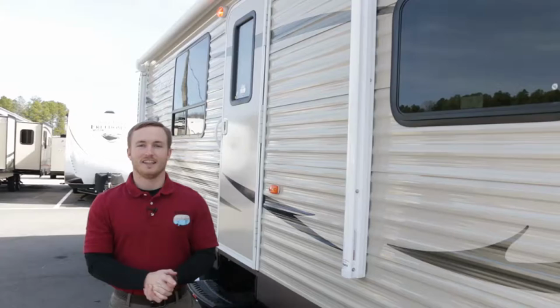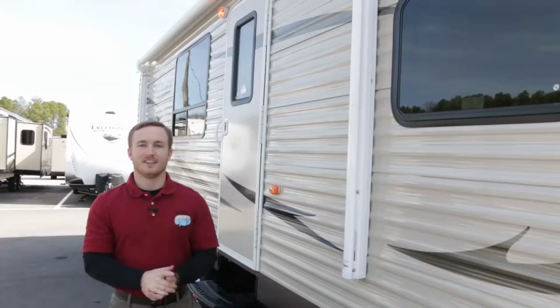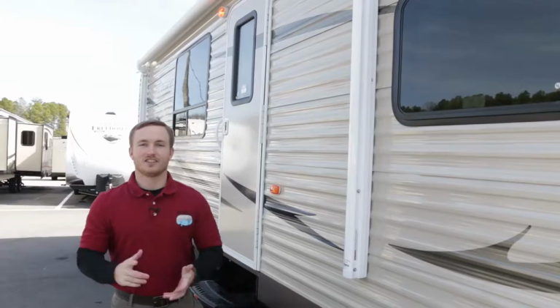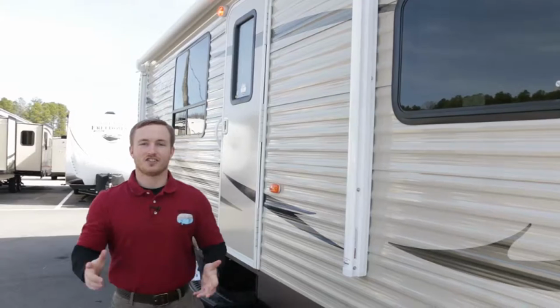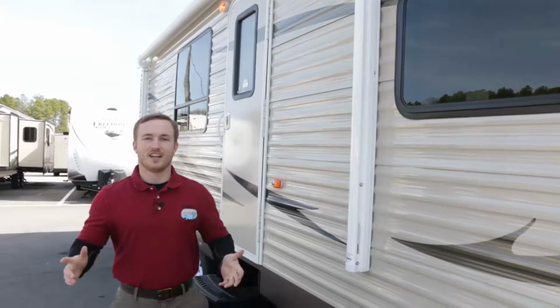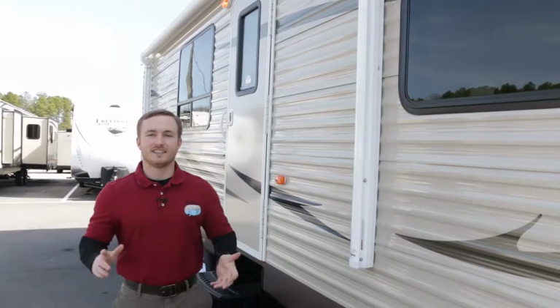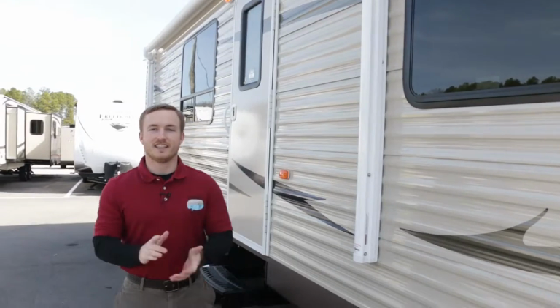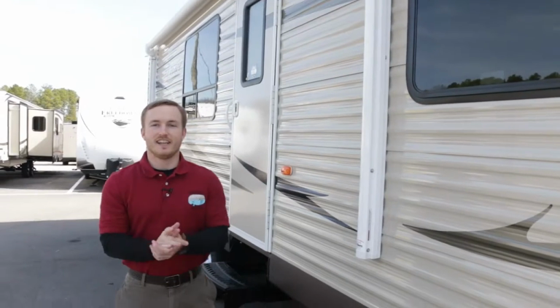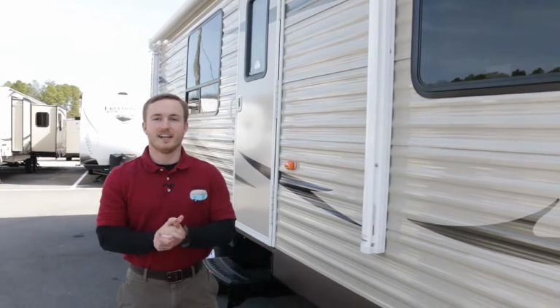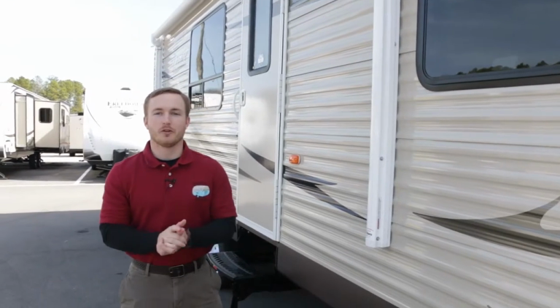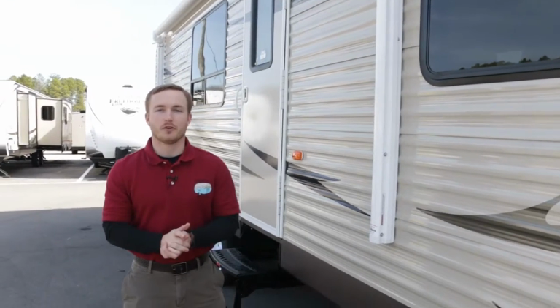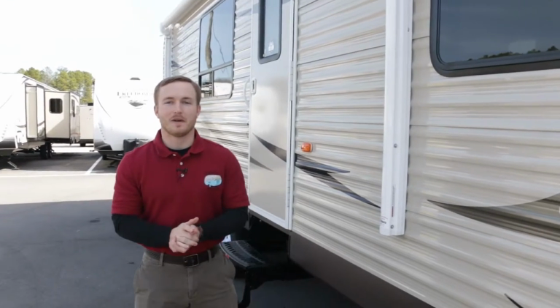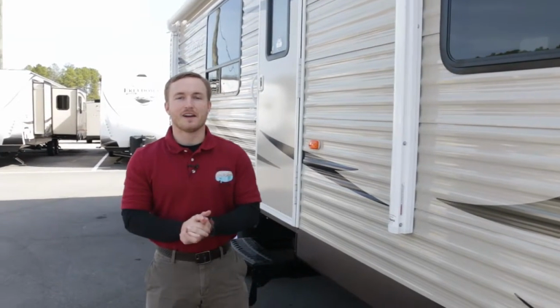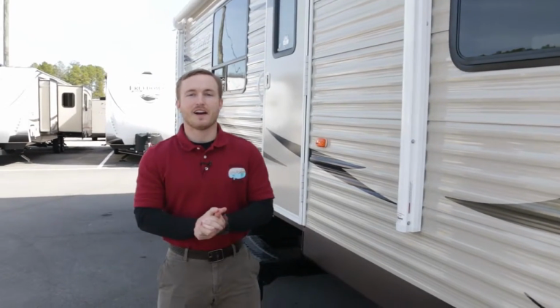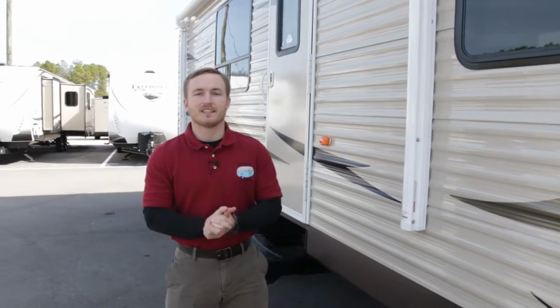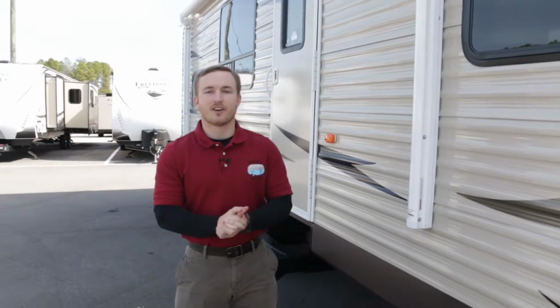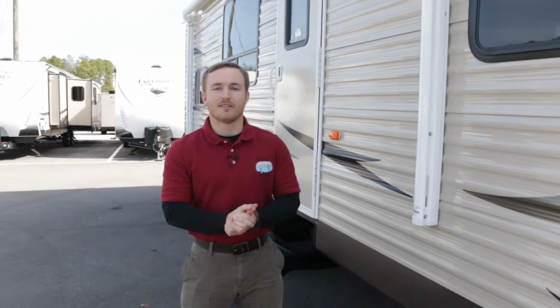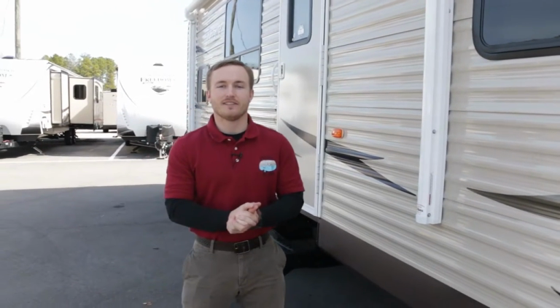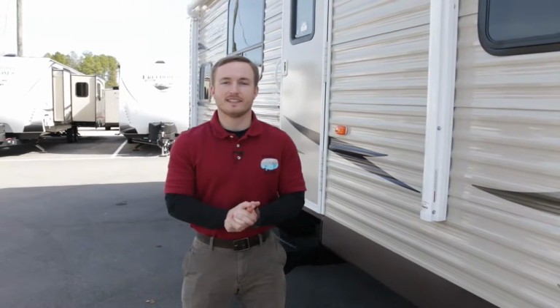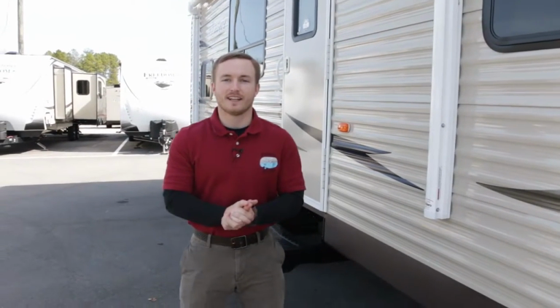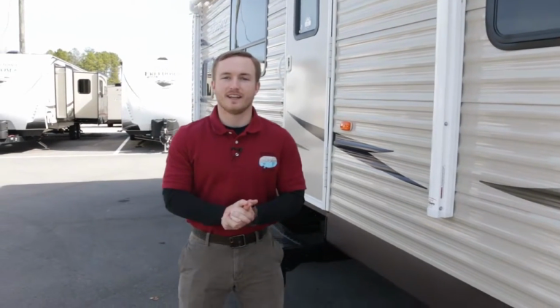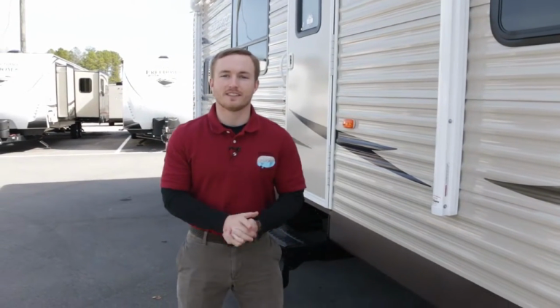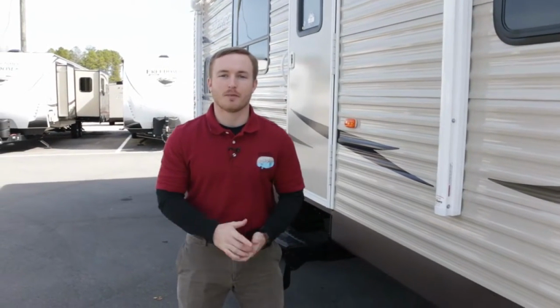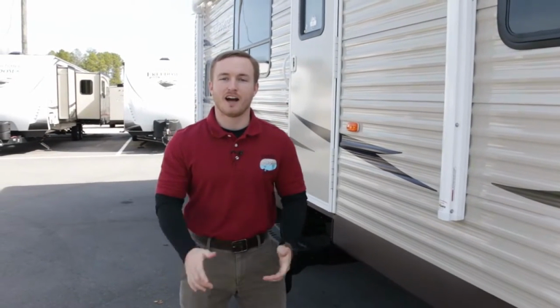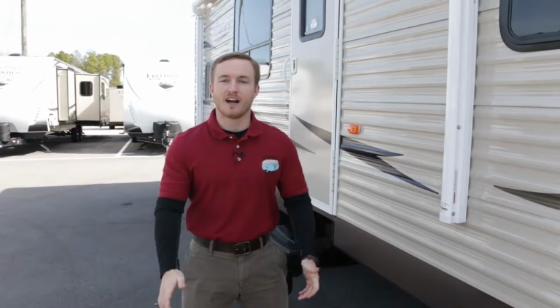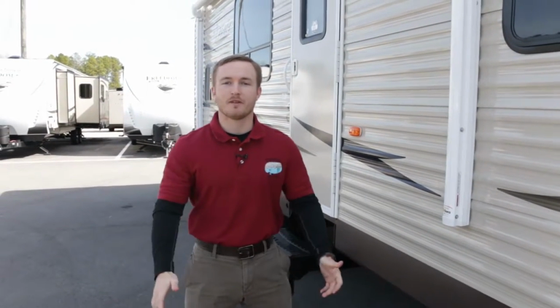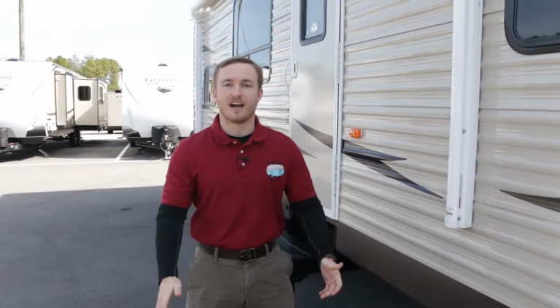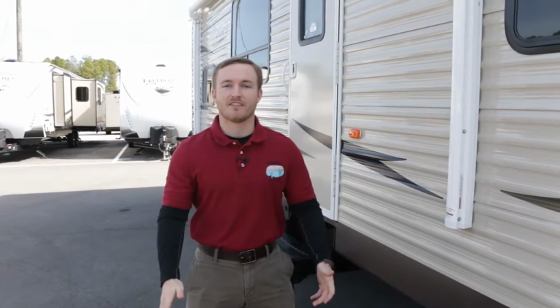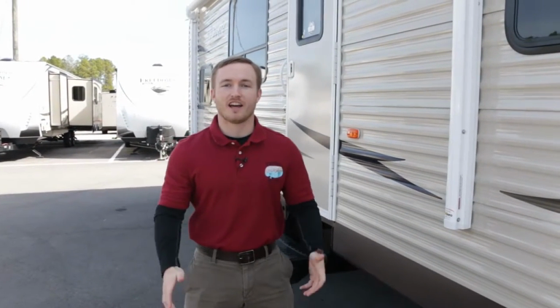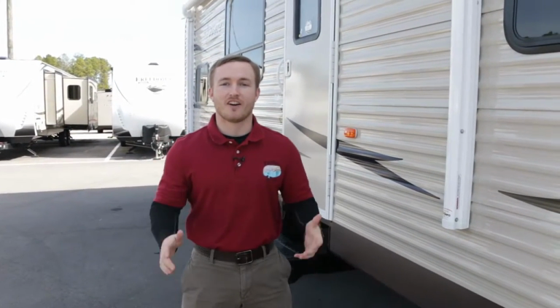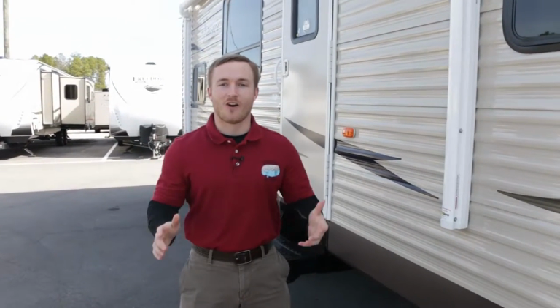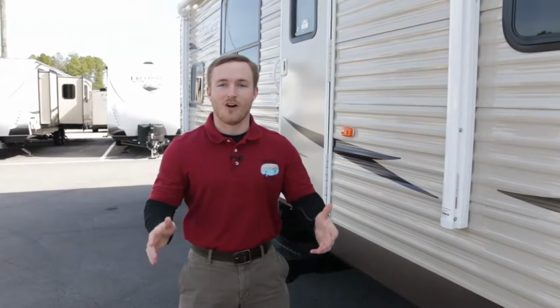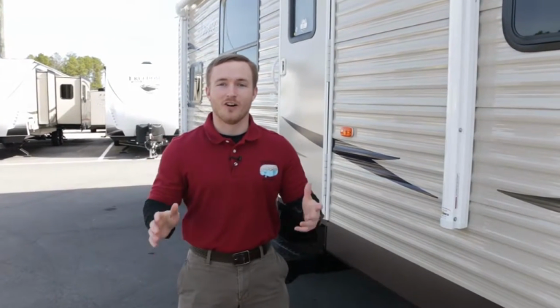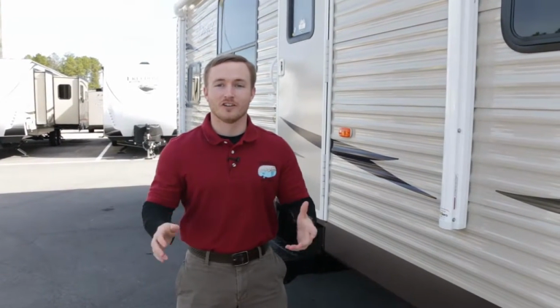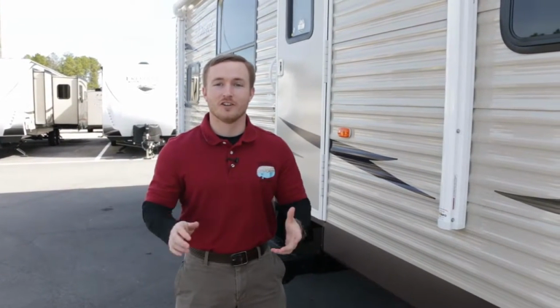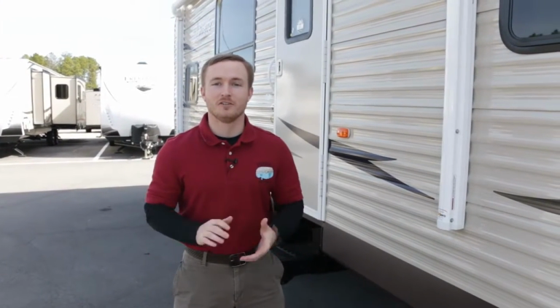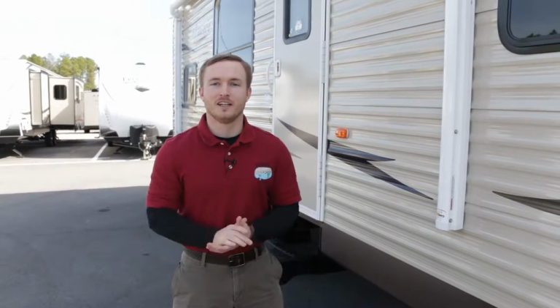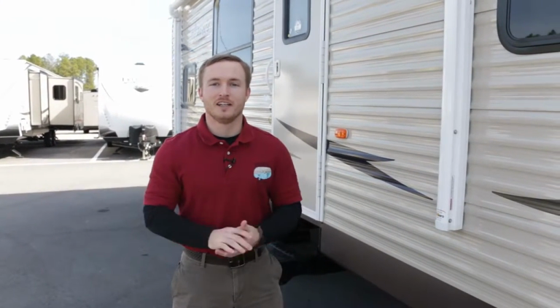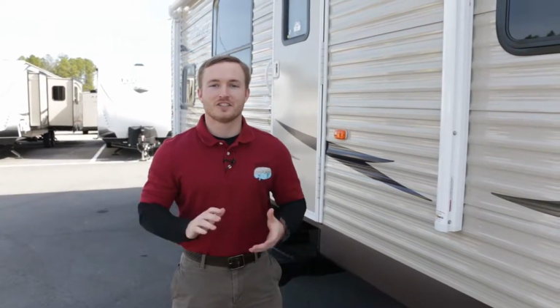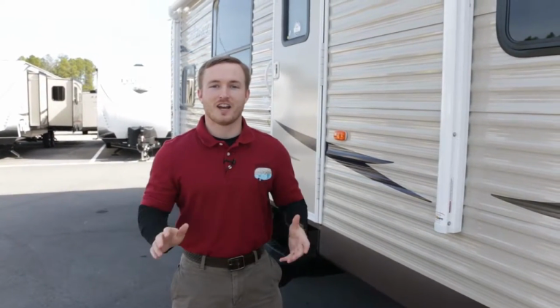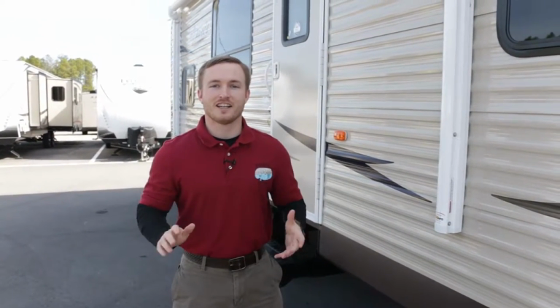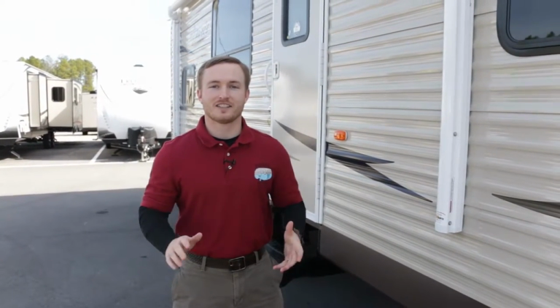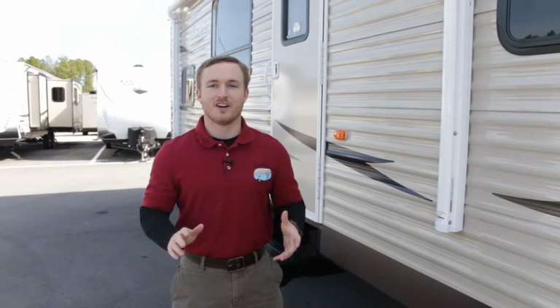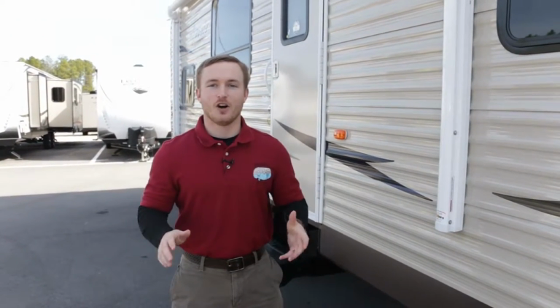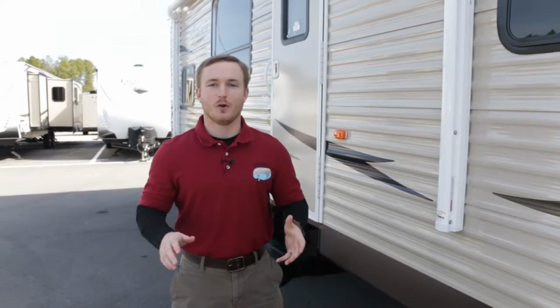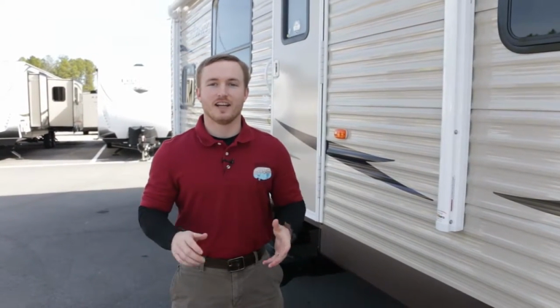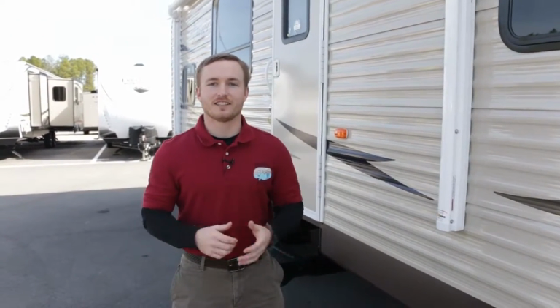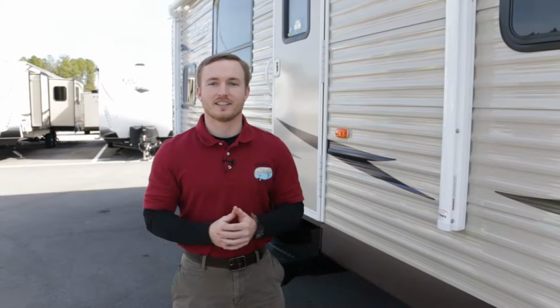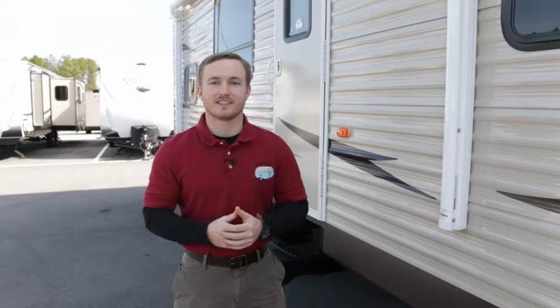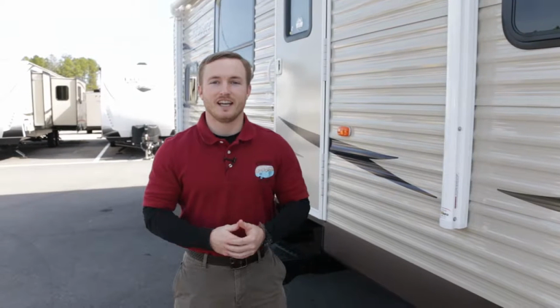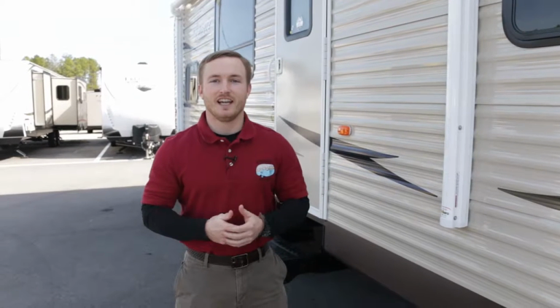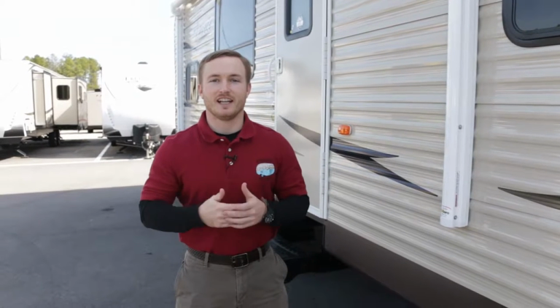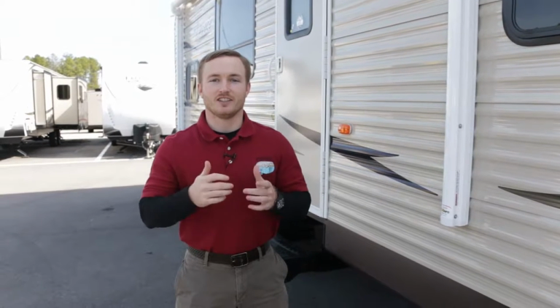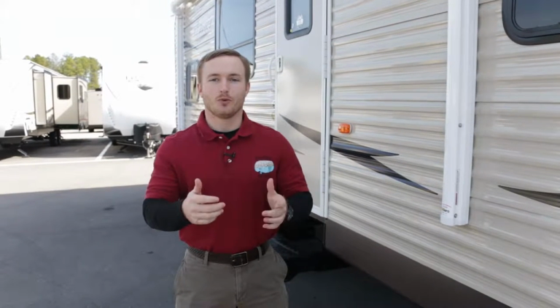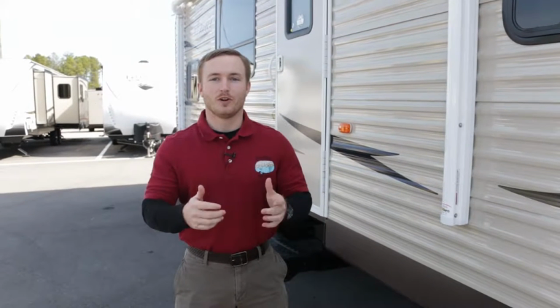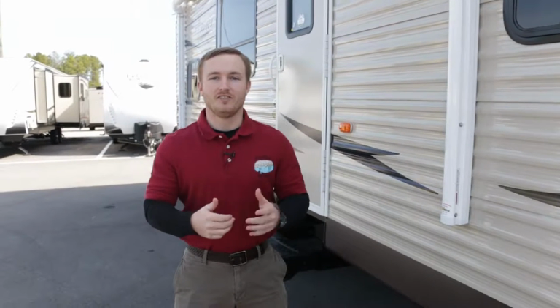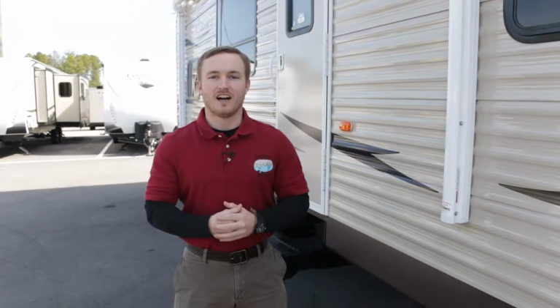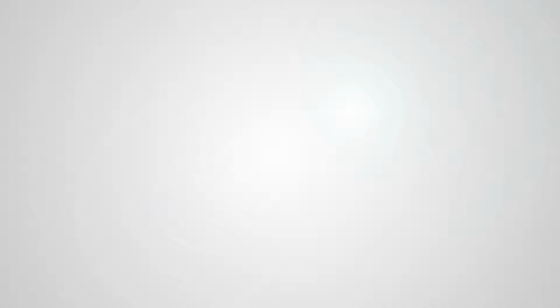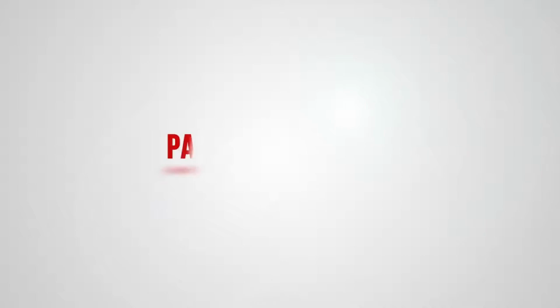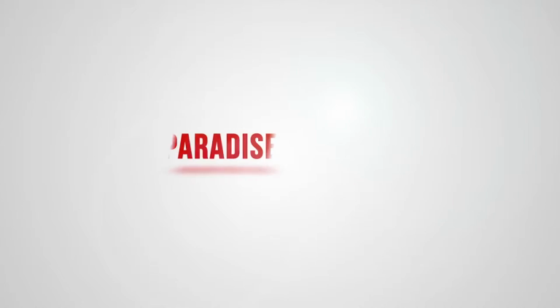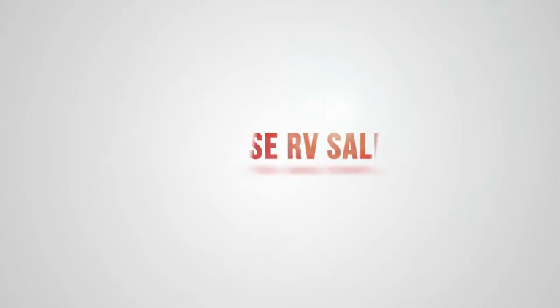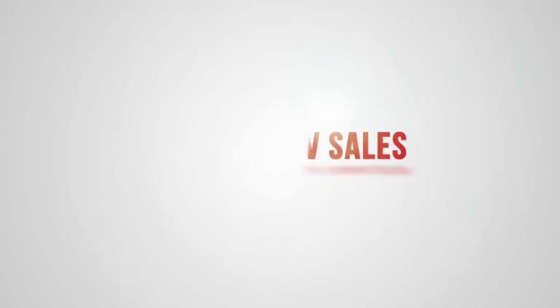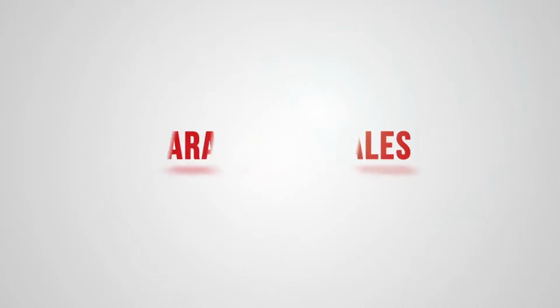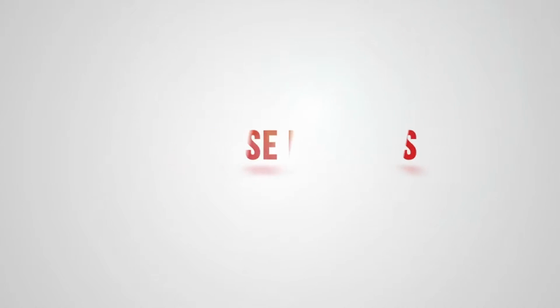This is JT here with Paradise RV Sales, and behind me I've got our all-new Shasta Oasis in a 25RS.